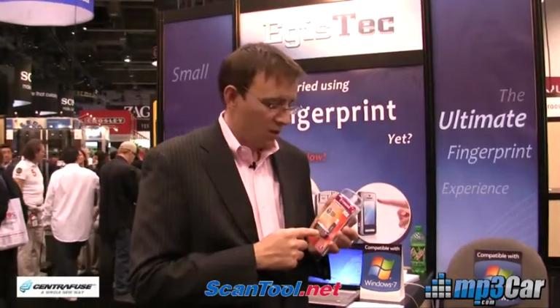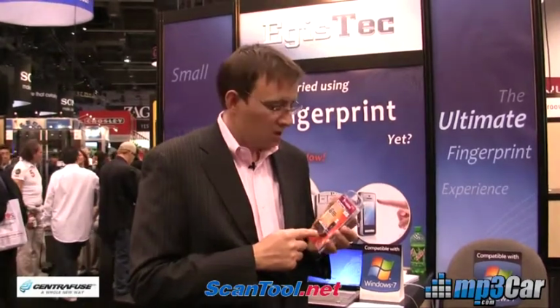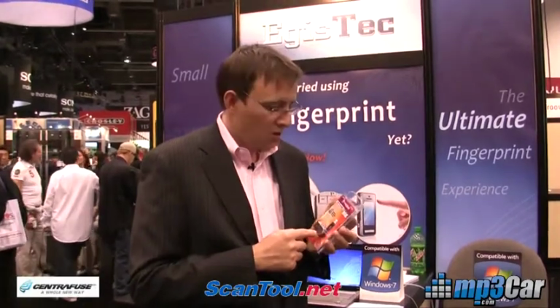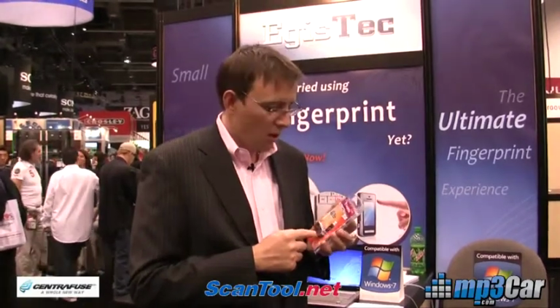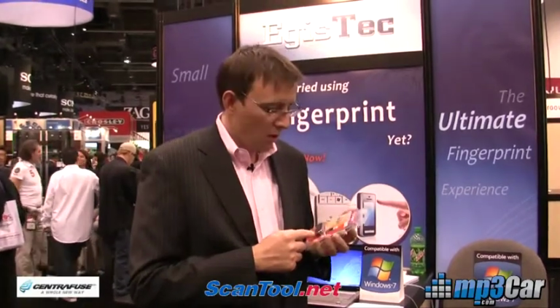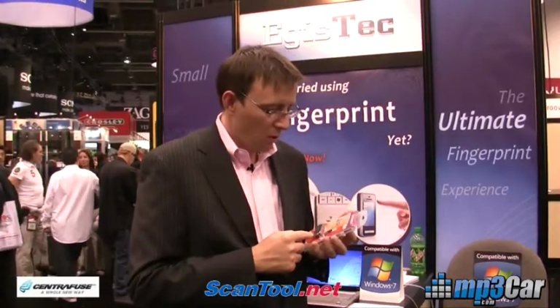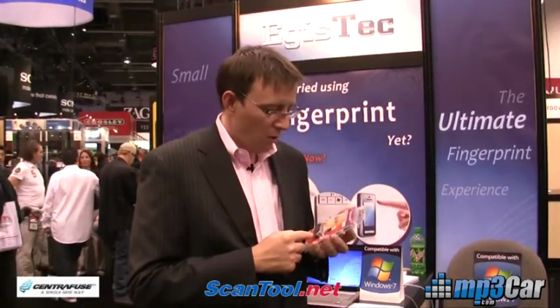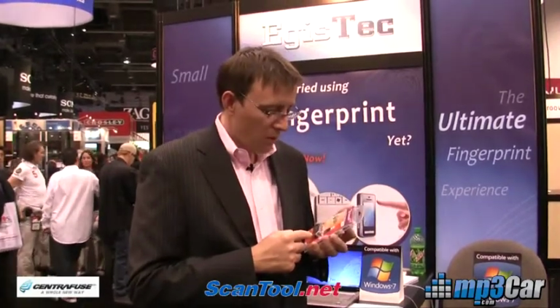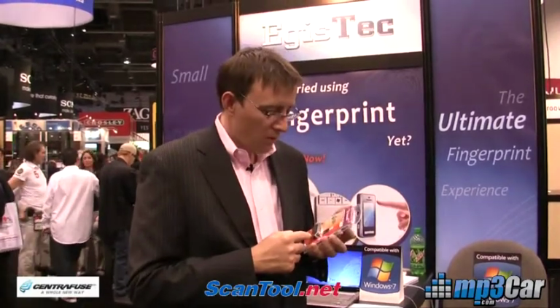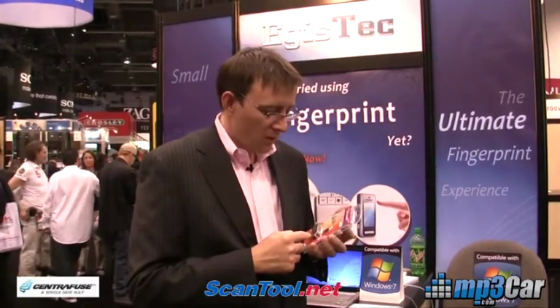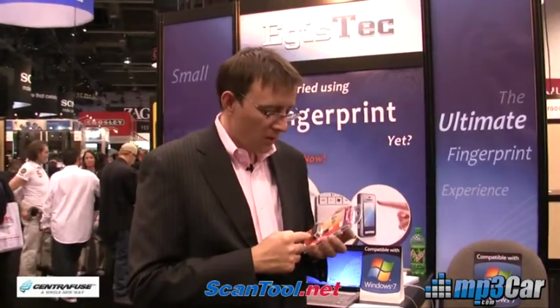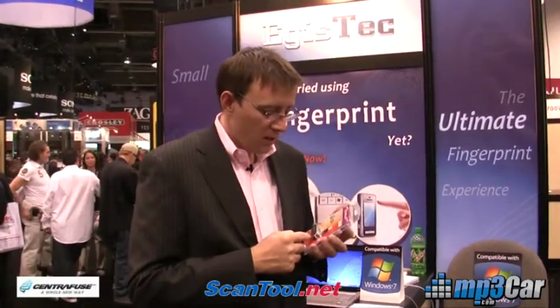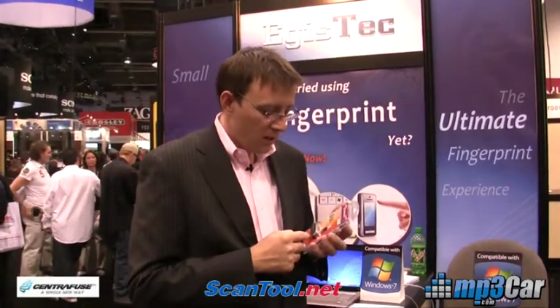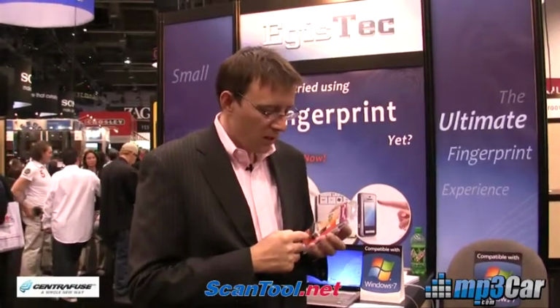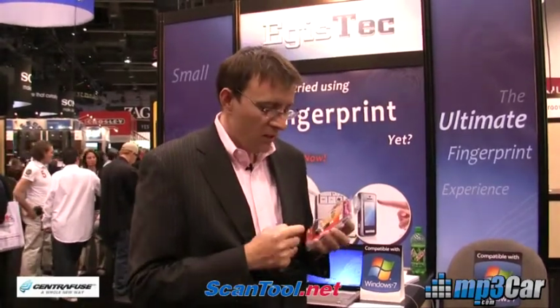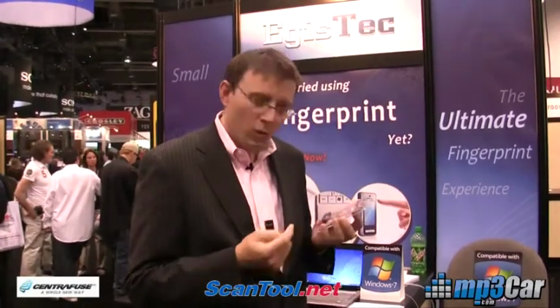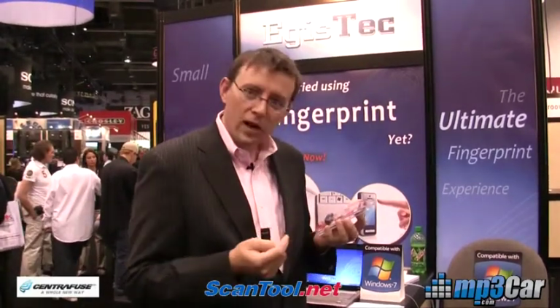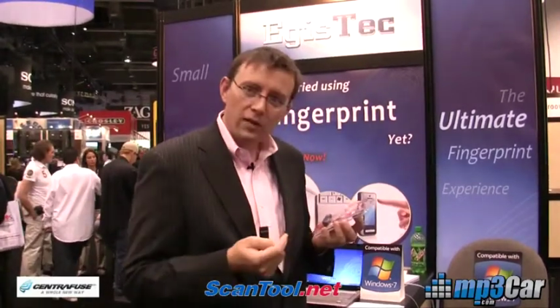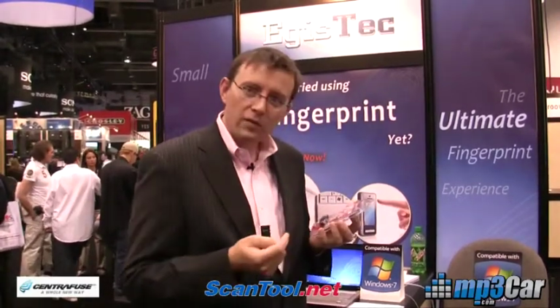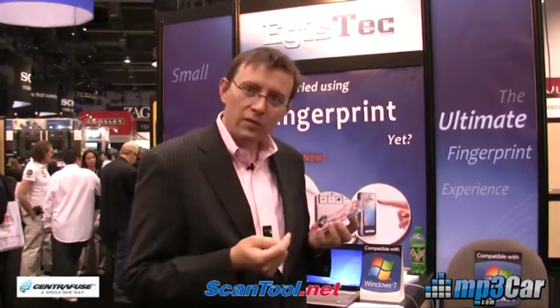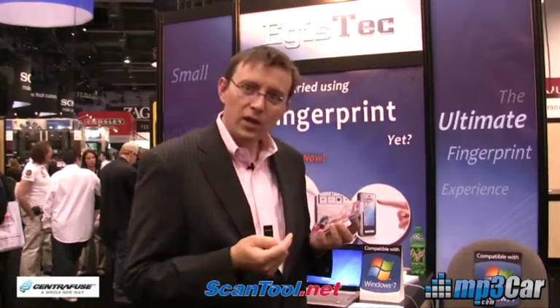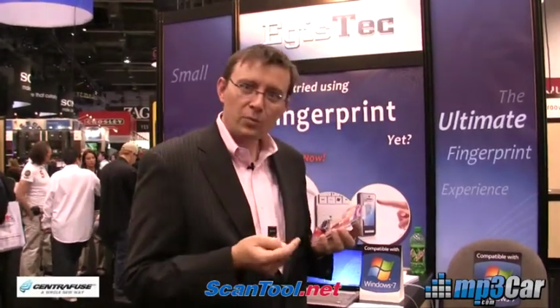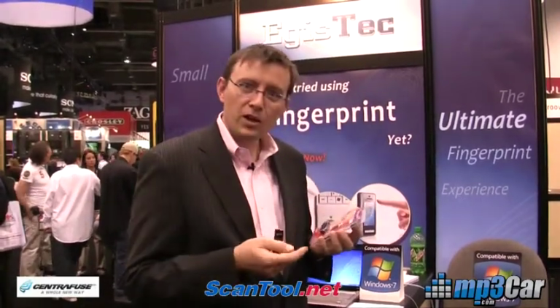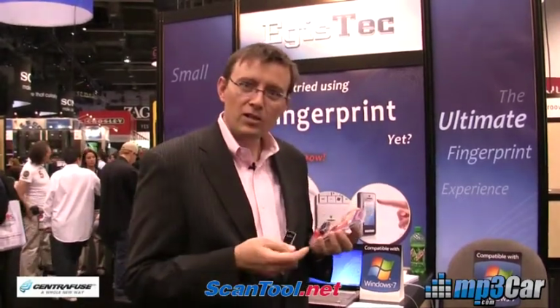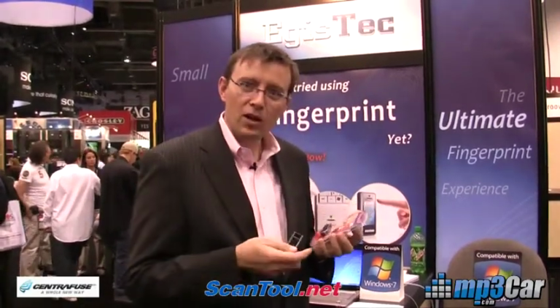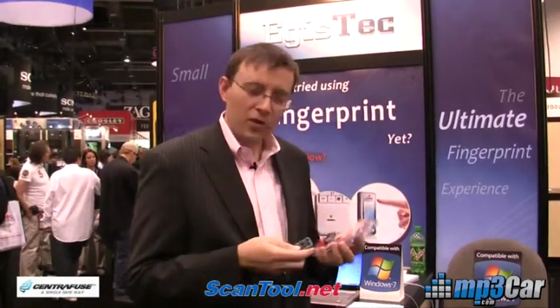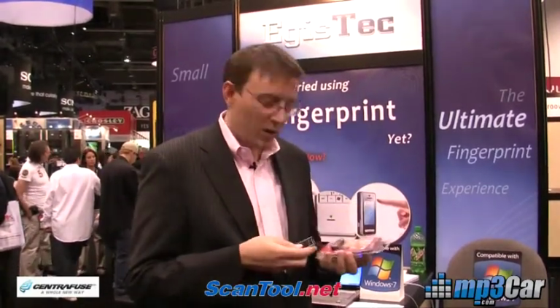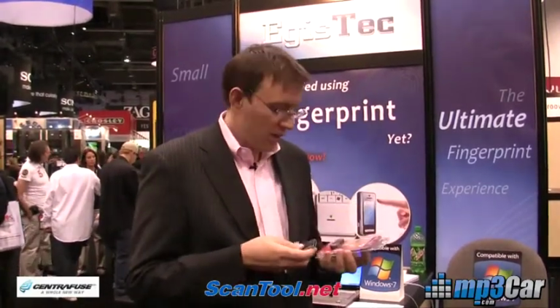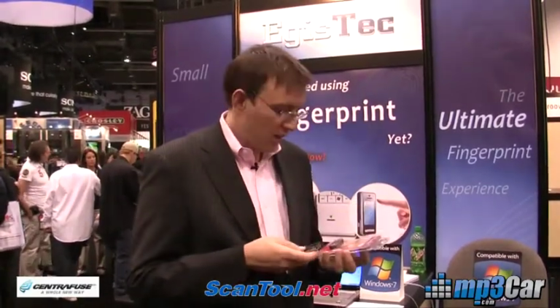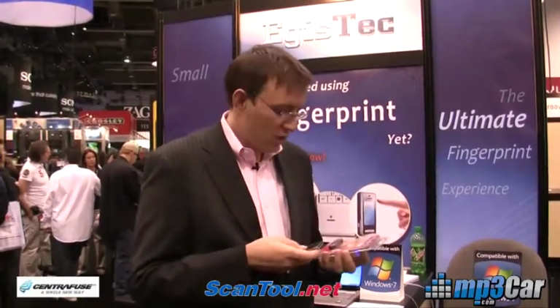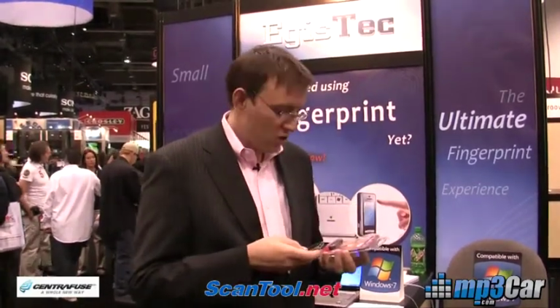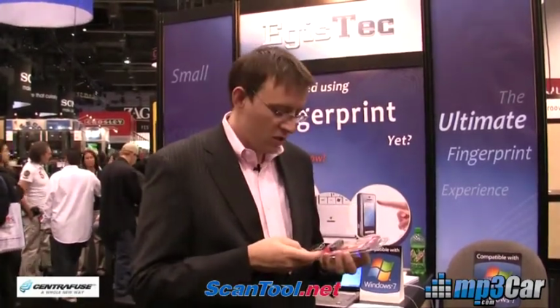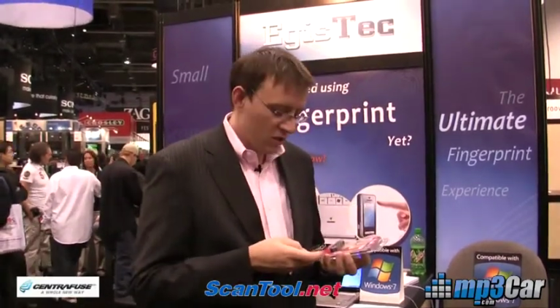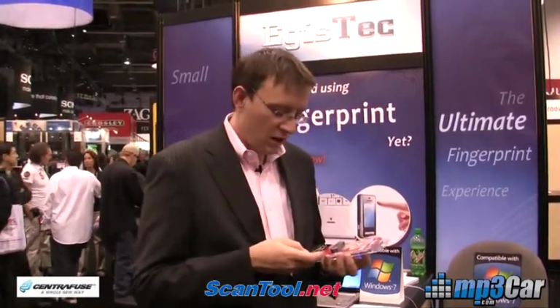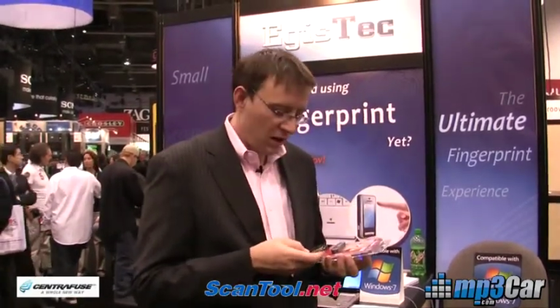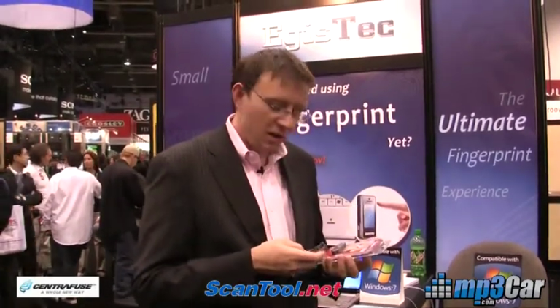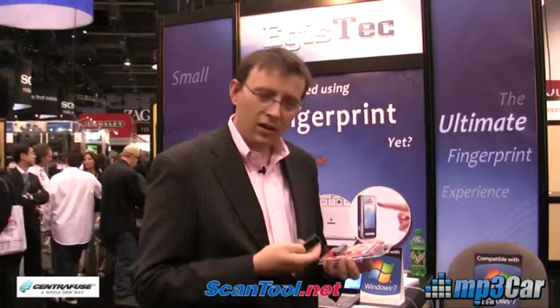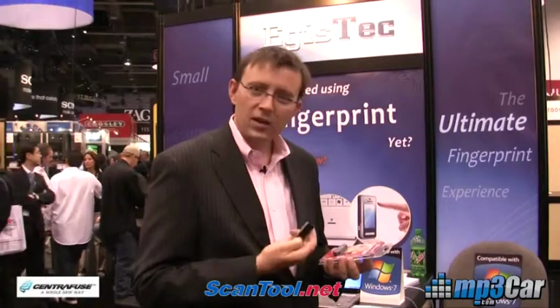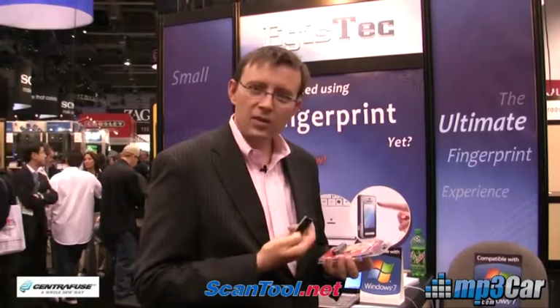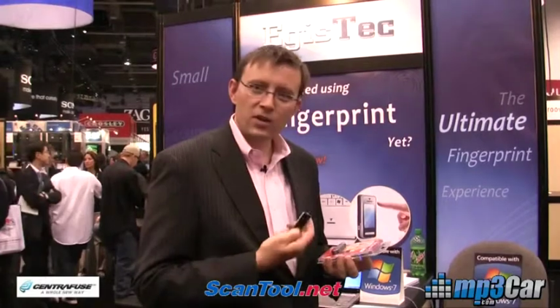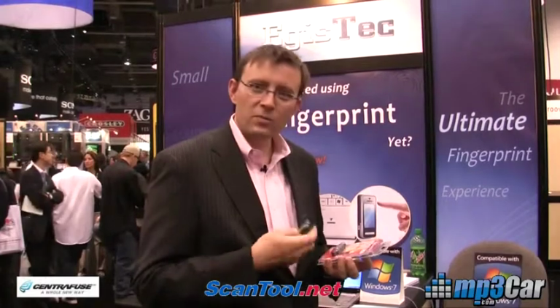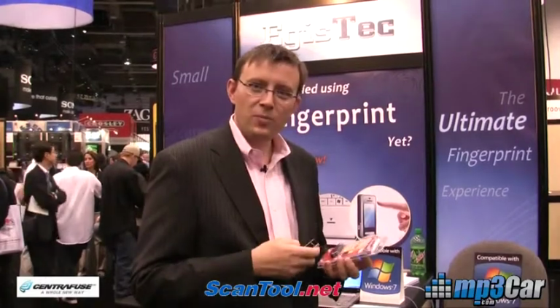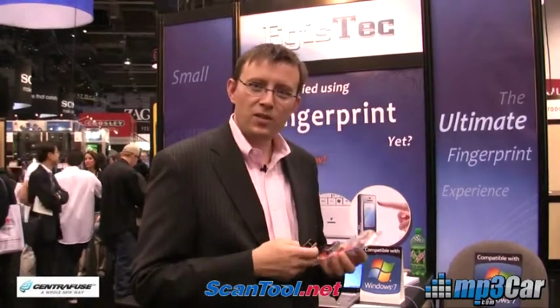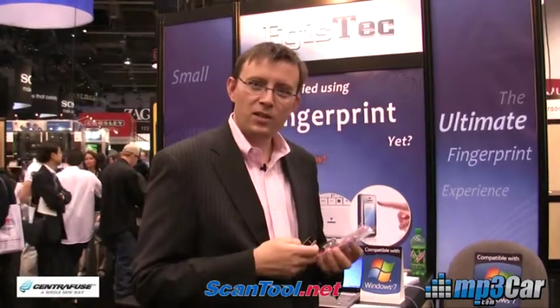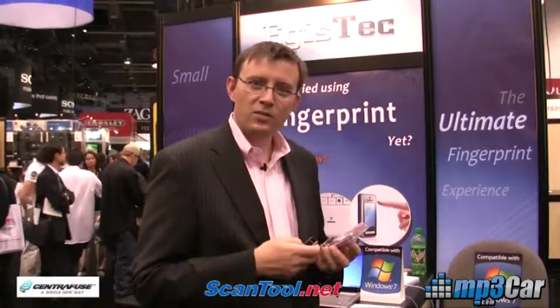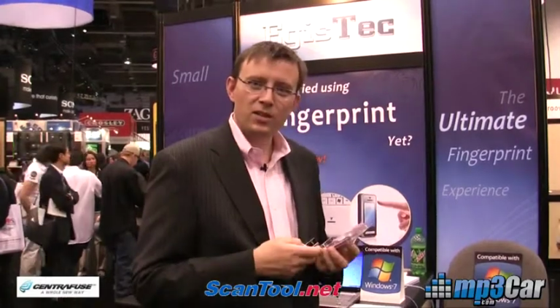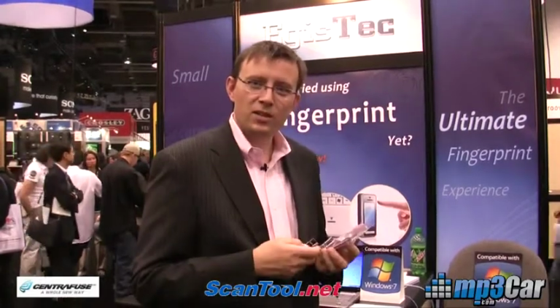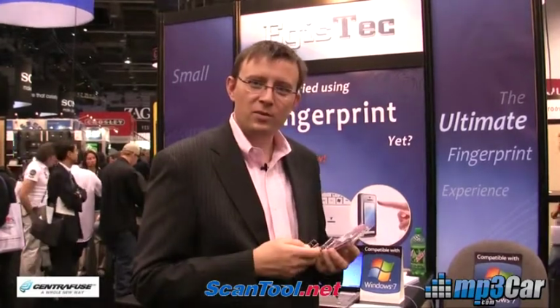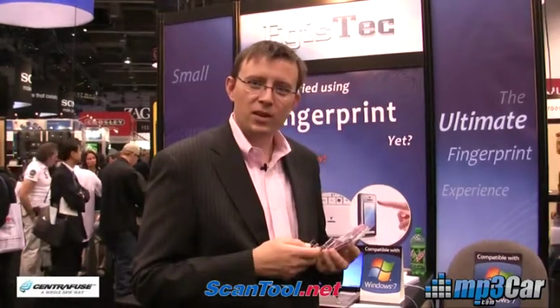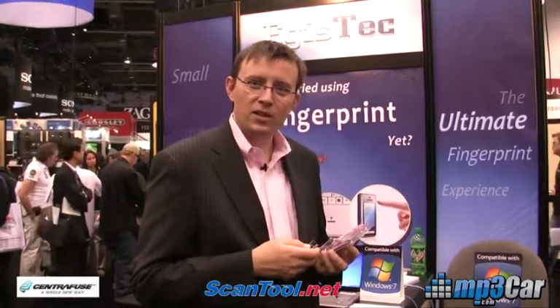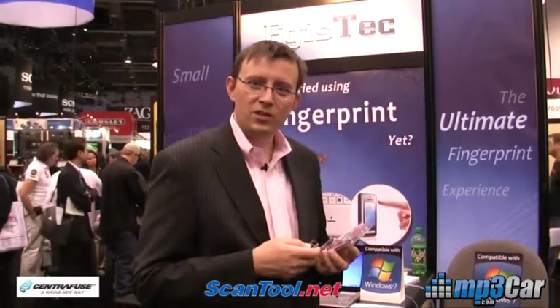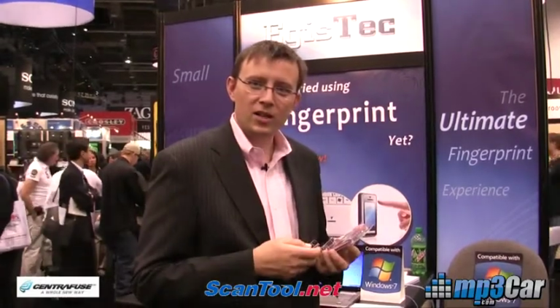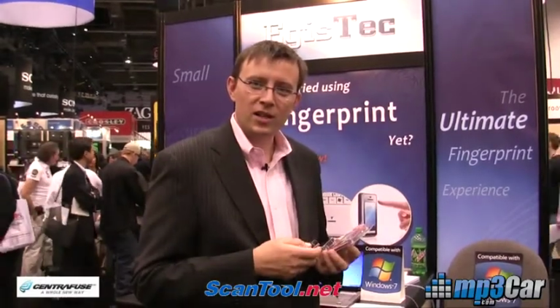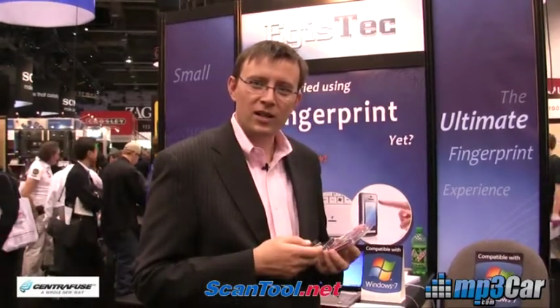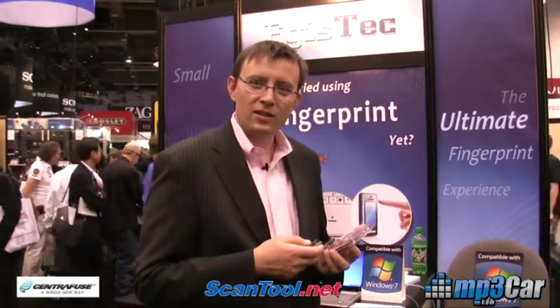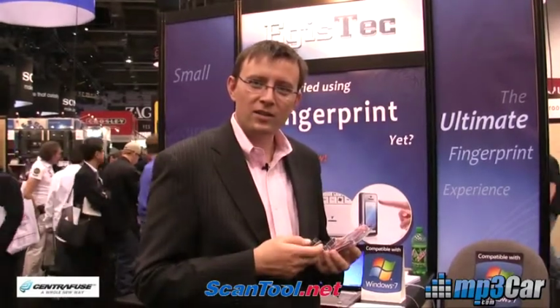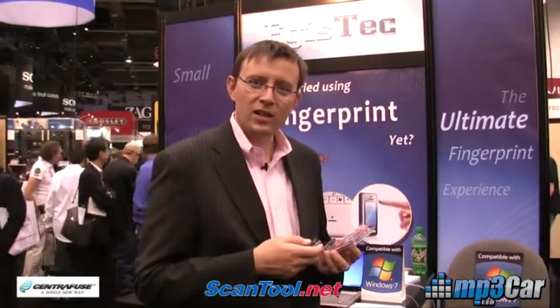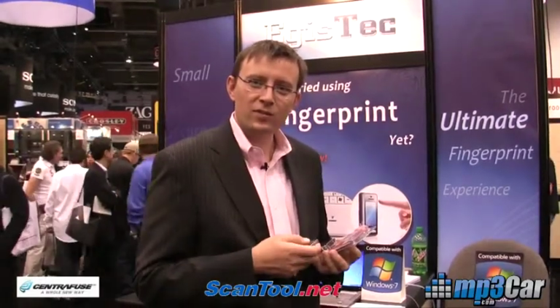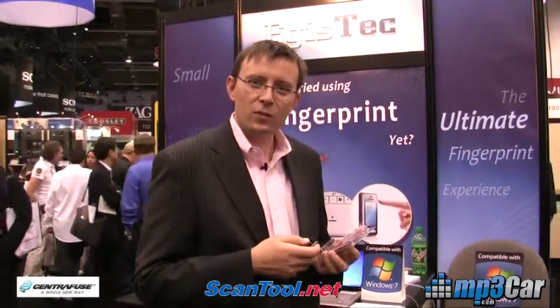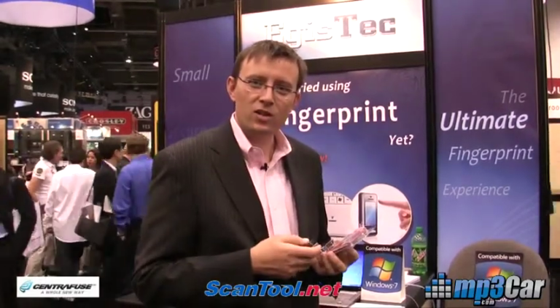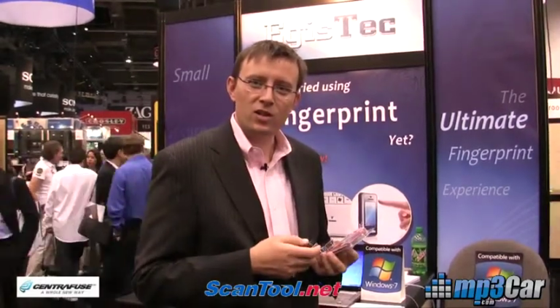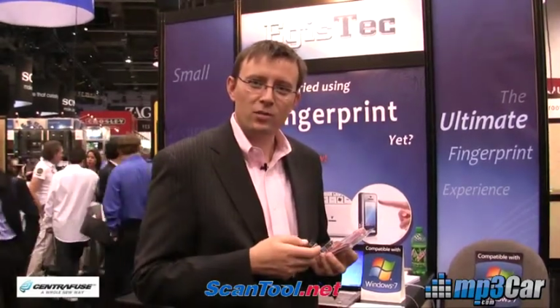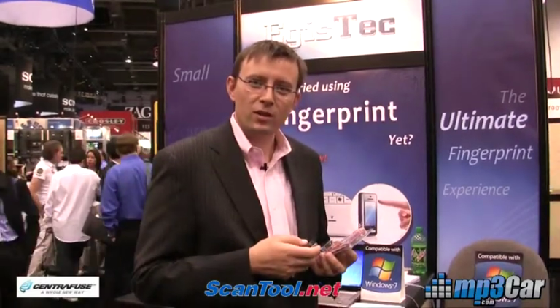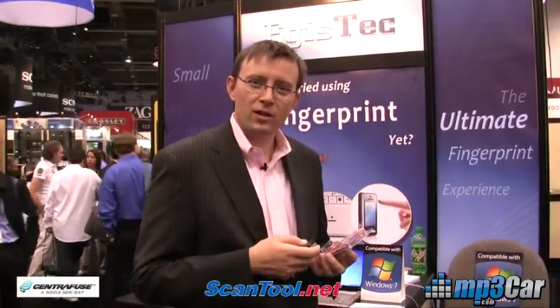So if you want fingerprint authentication in your car, this might be an interesting product to check out. Thanks for watching our blog.